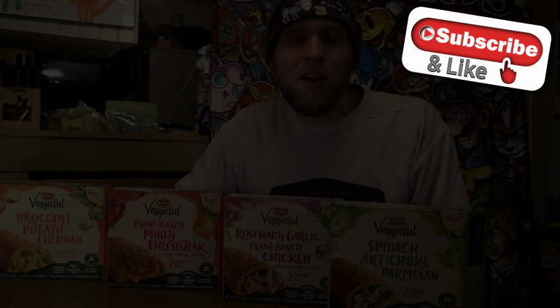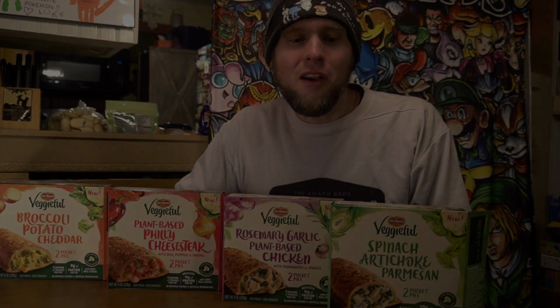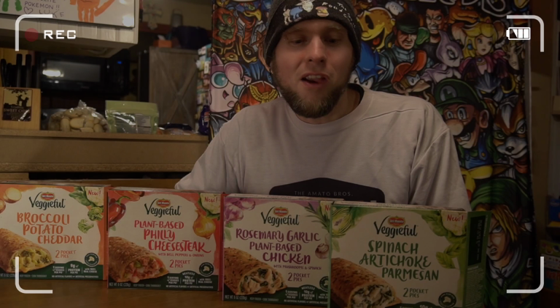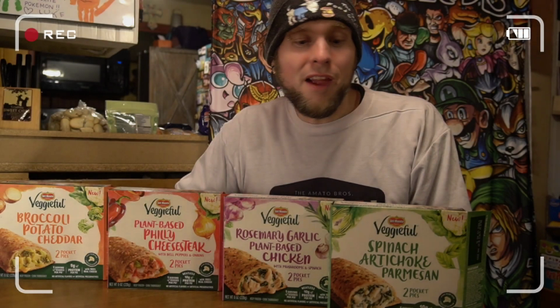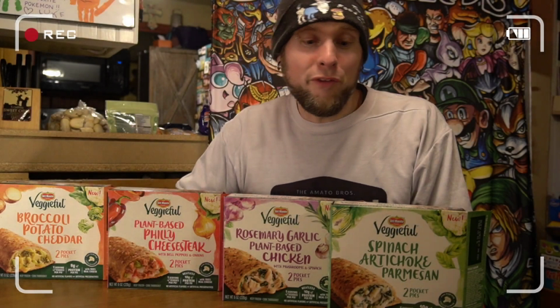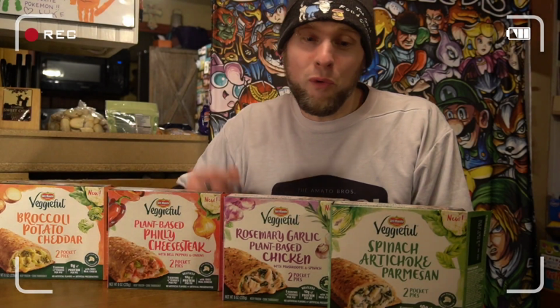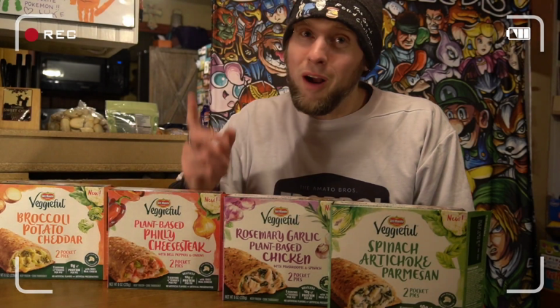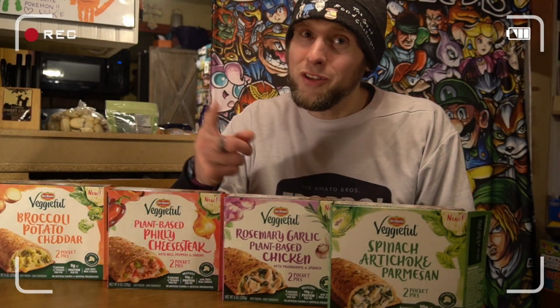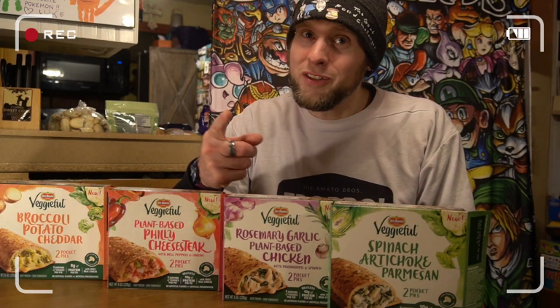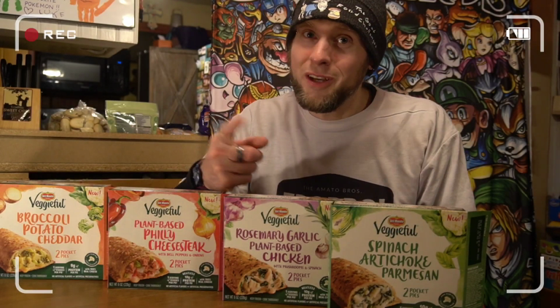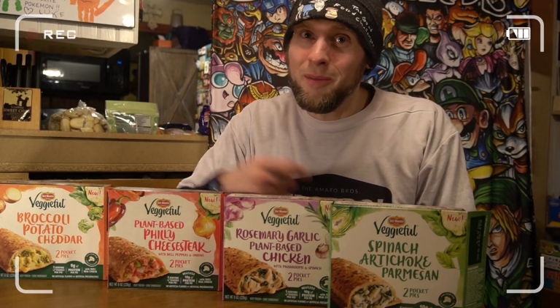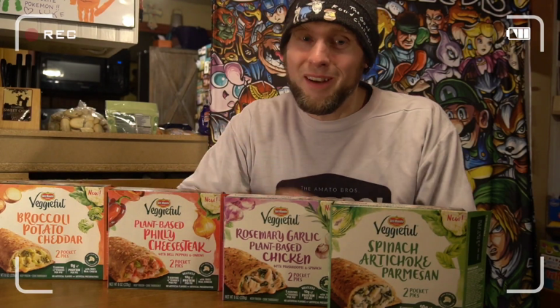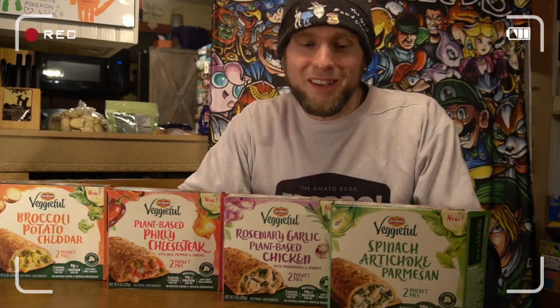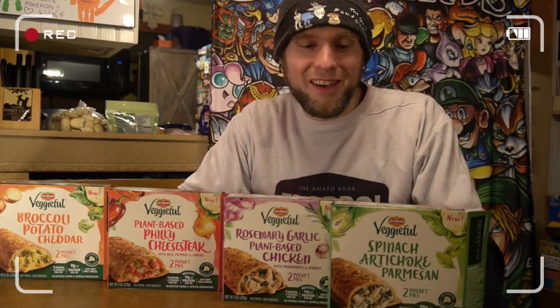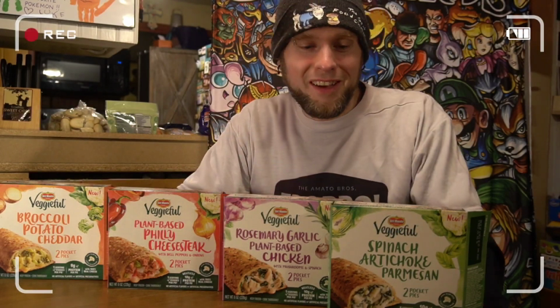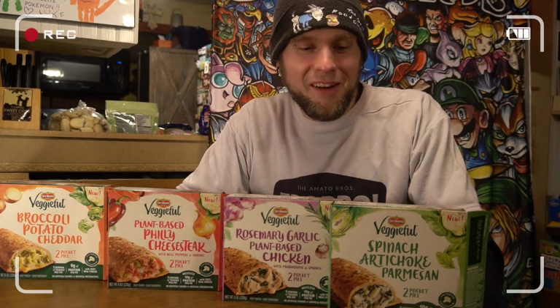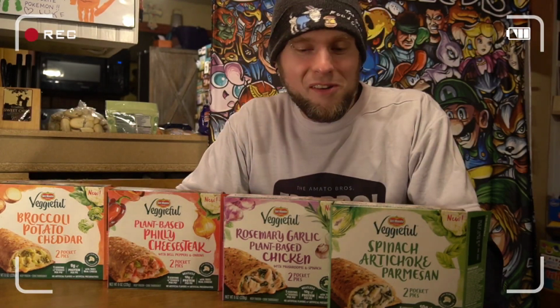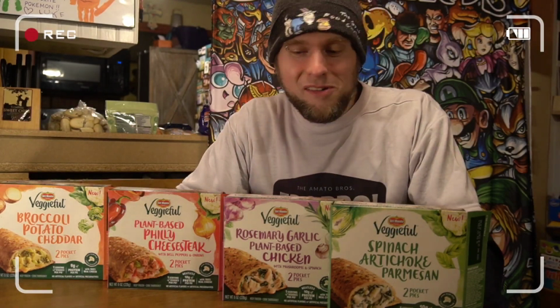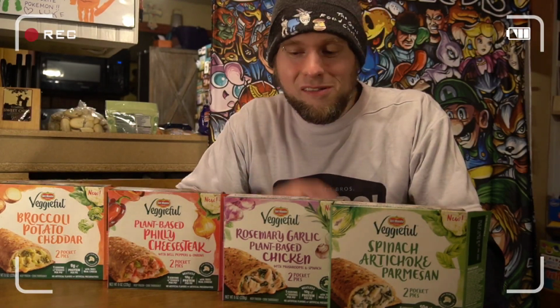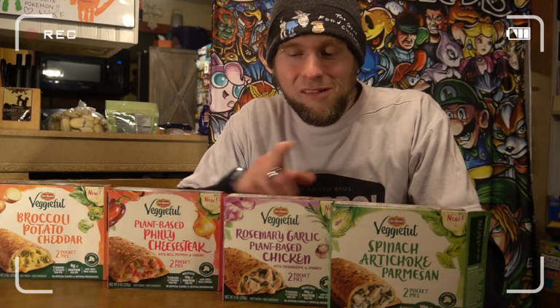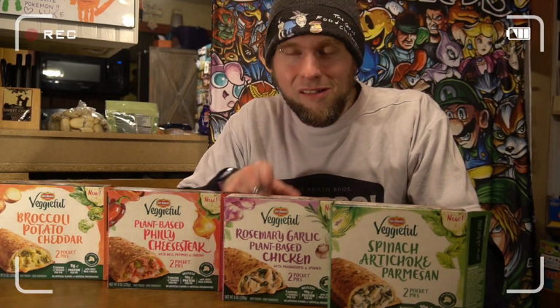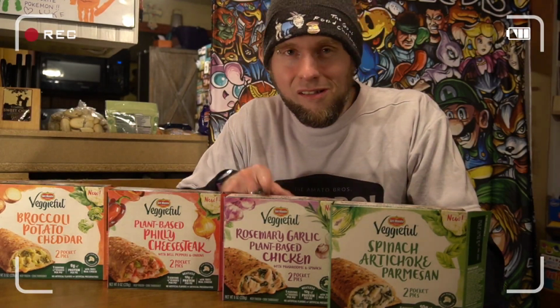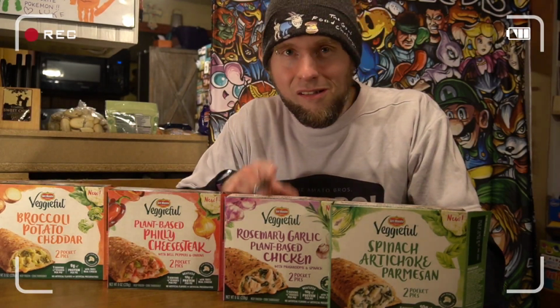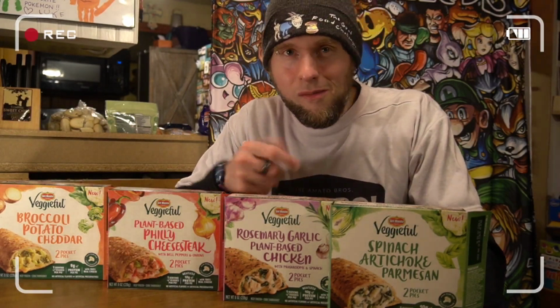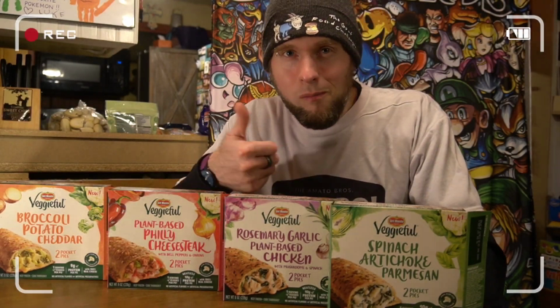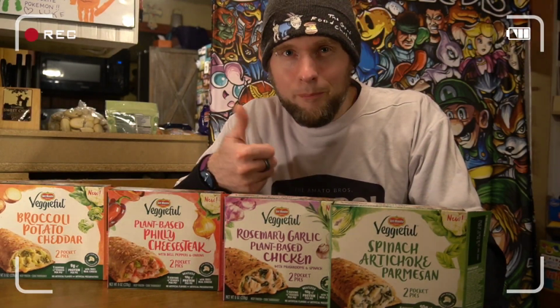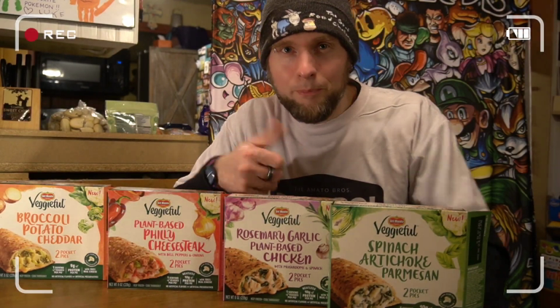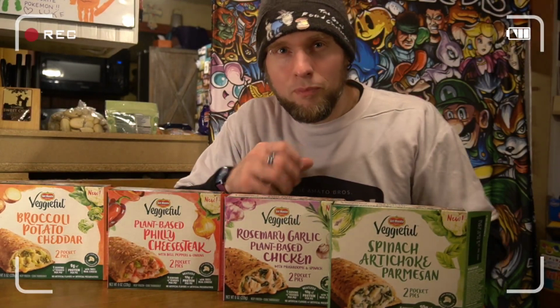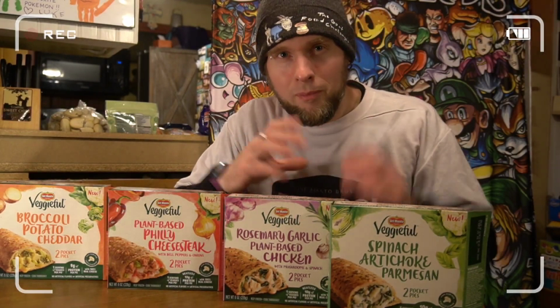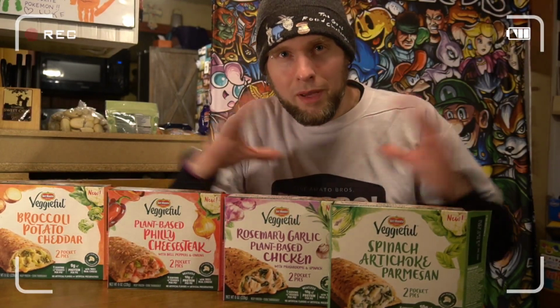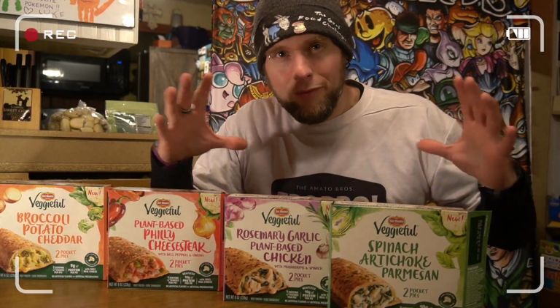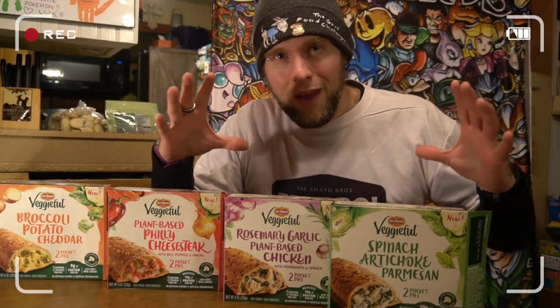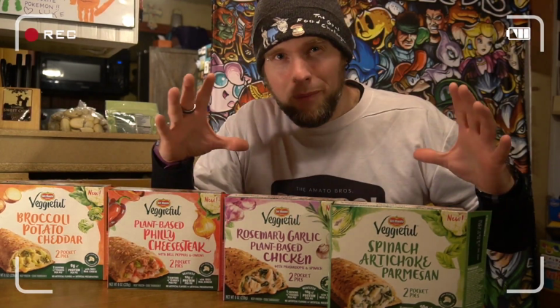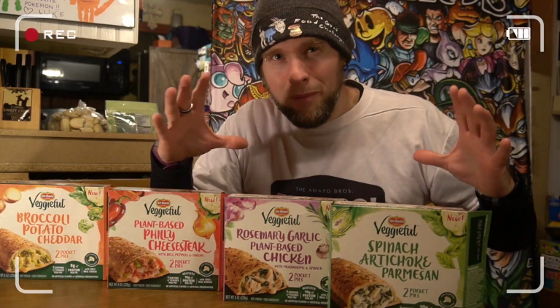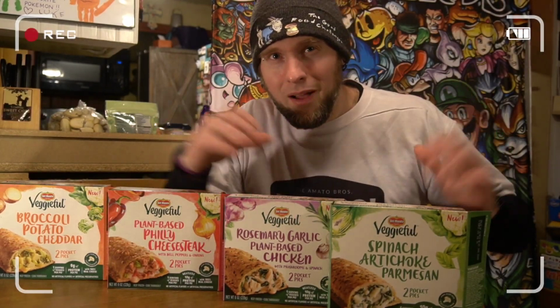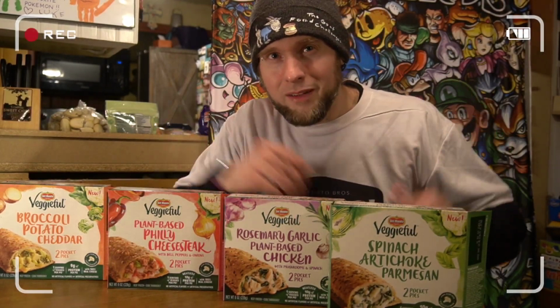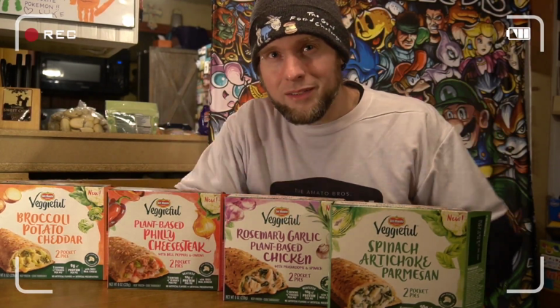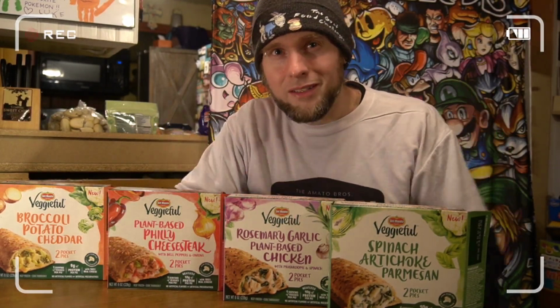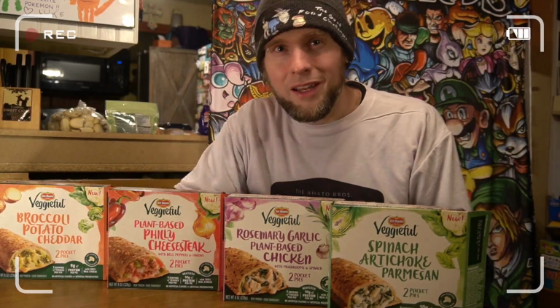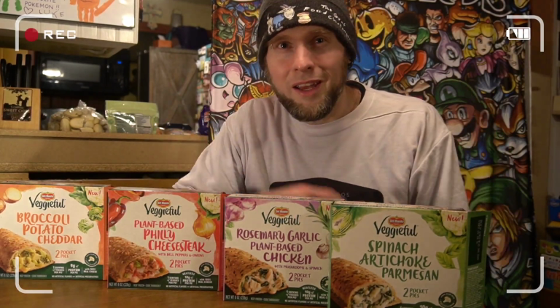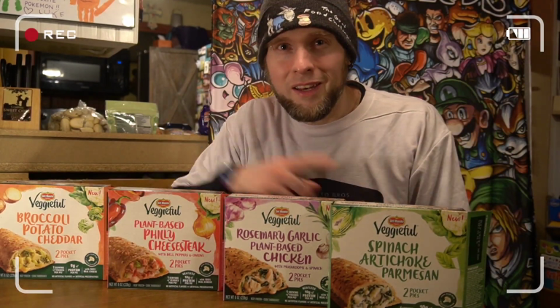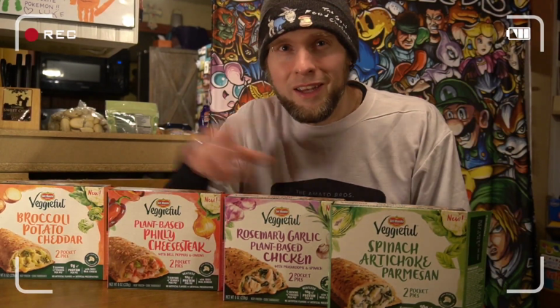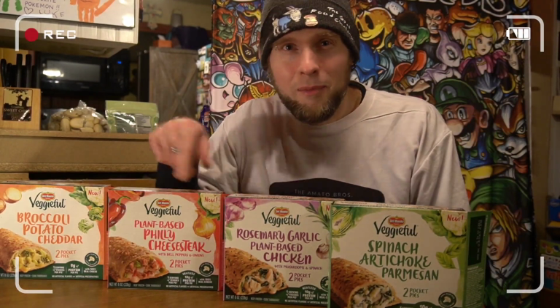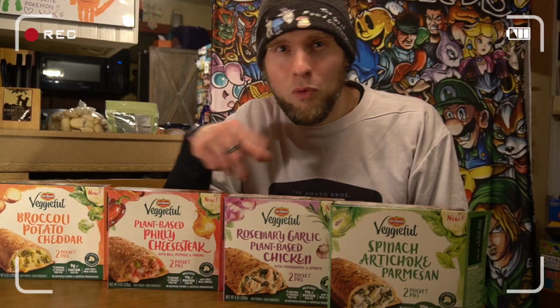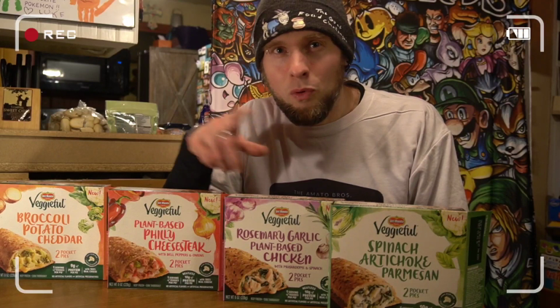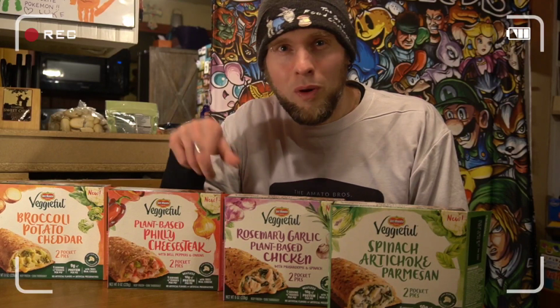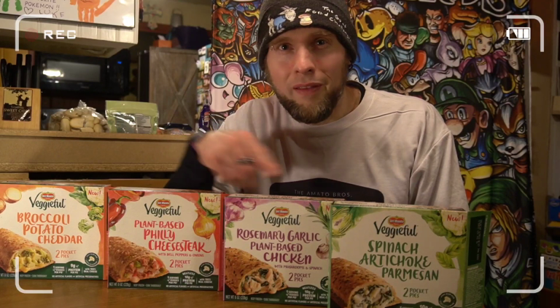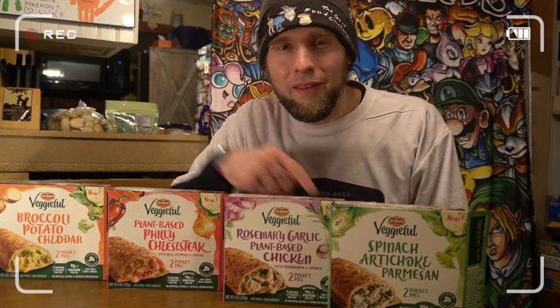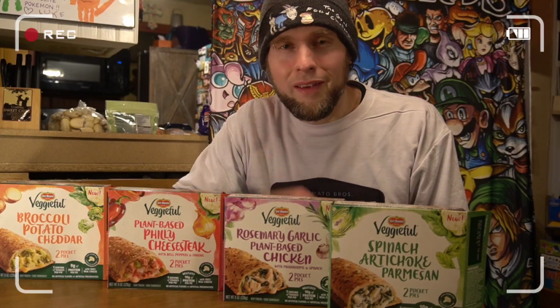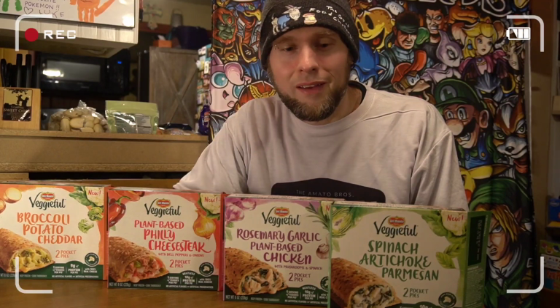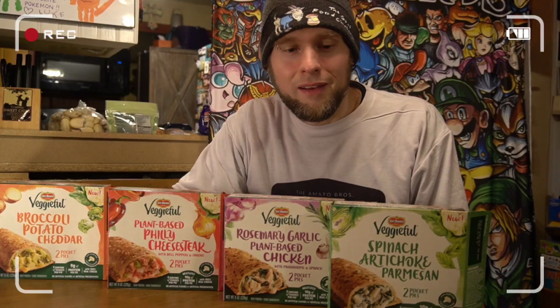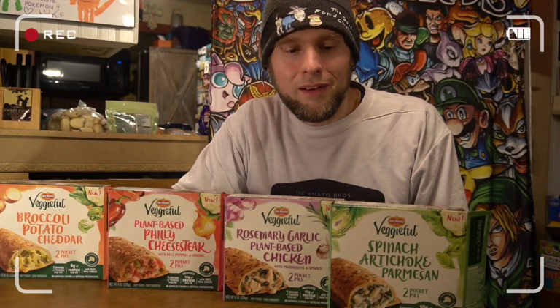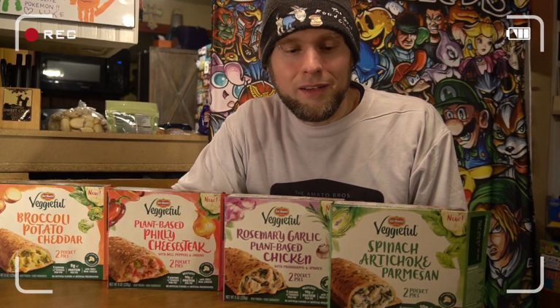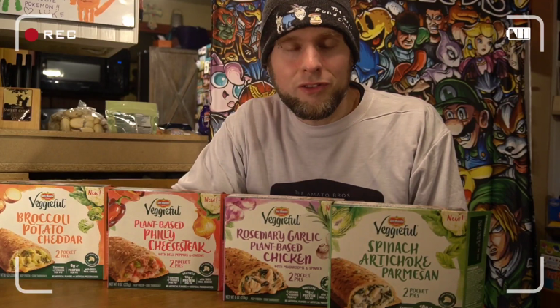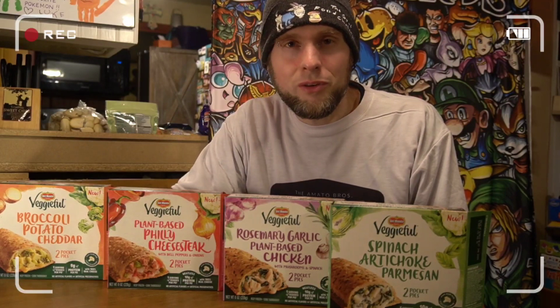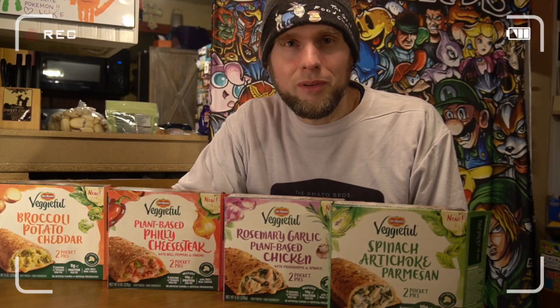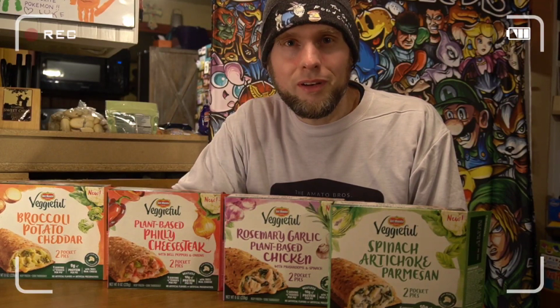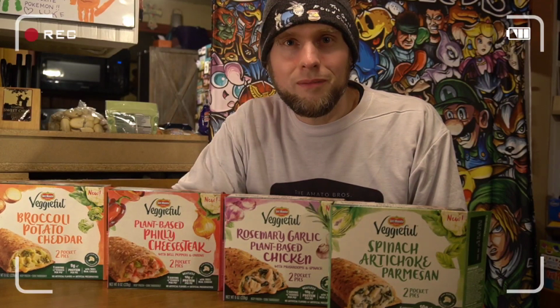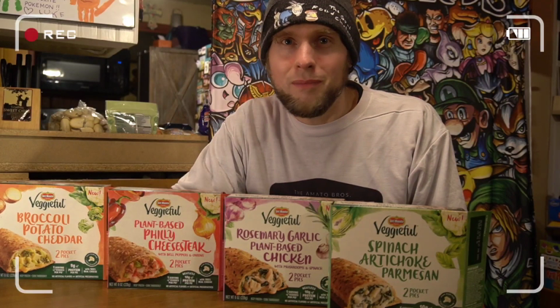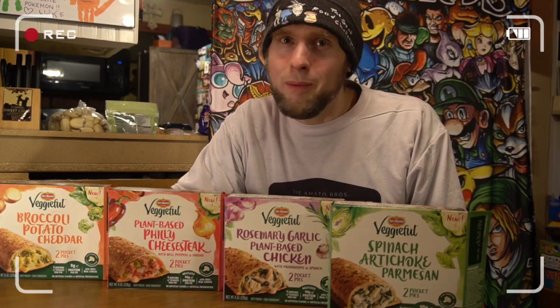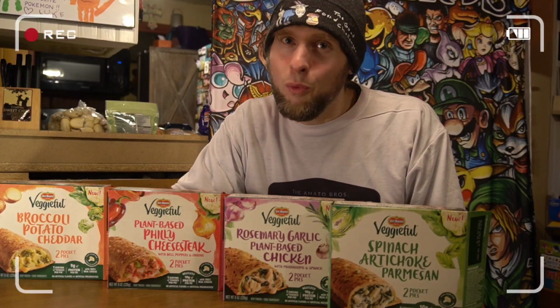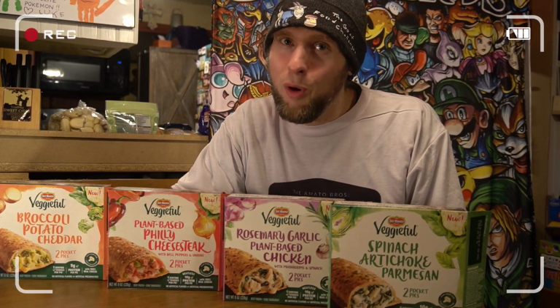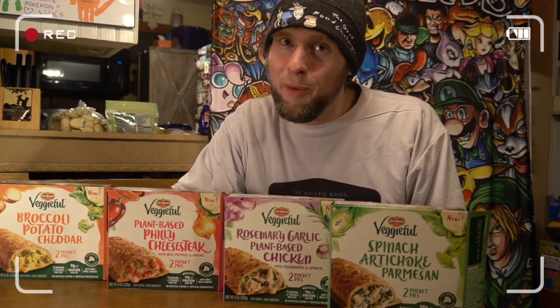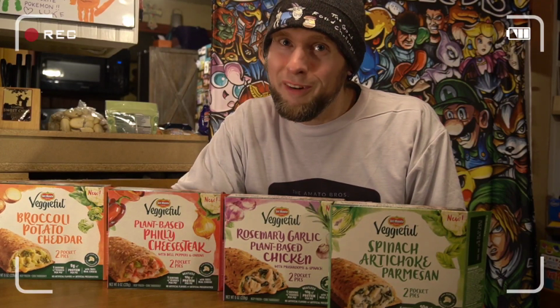If you're watching, Del Monte — make a family box and get more widely distributed, maybe at Walmart.